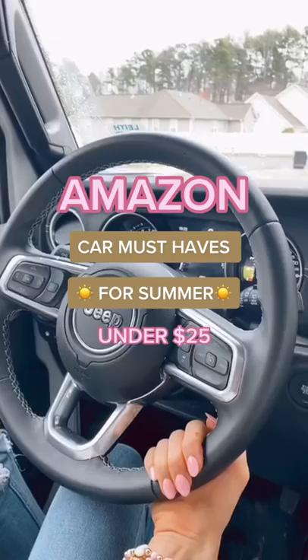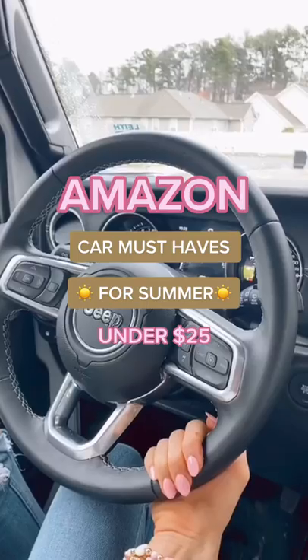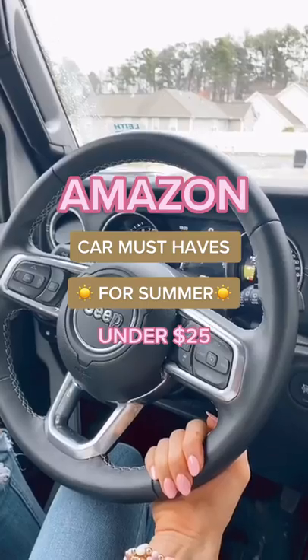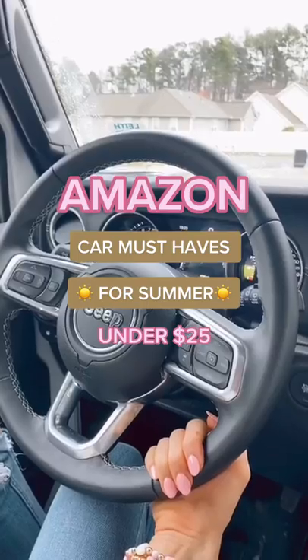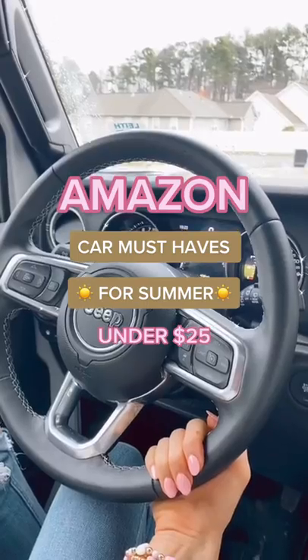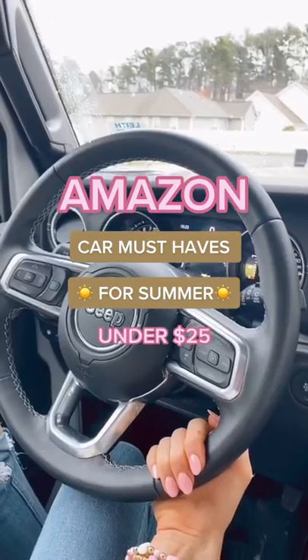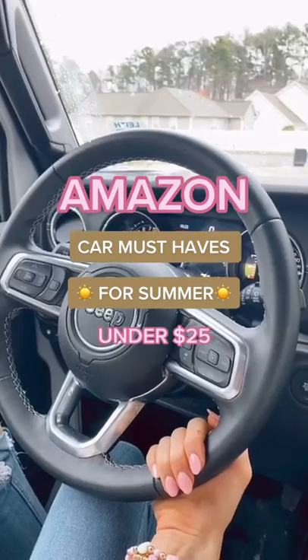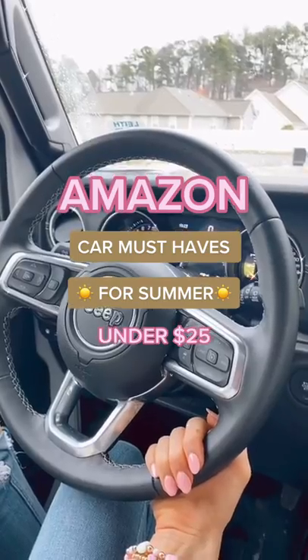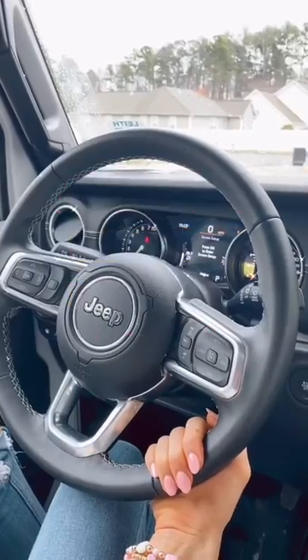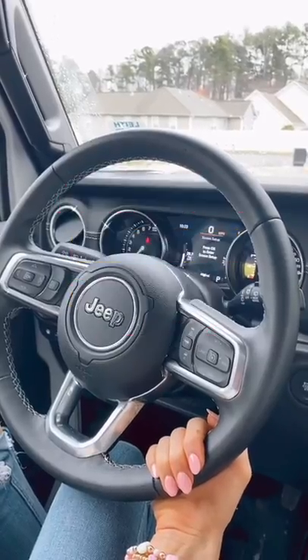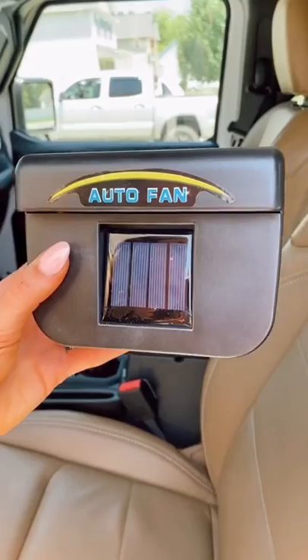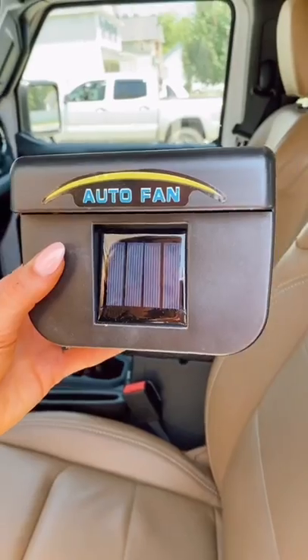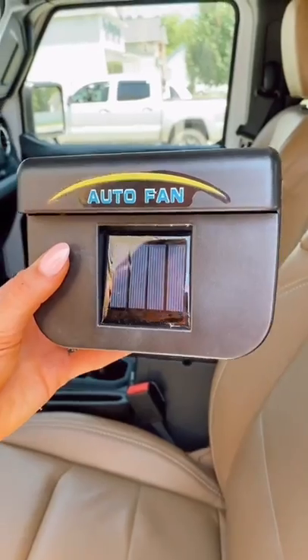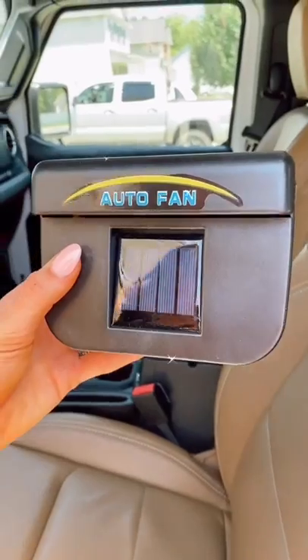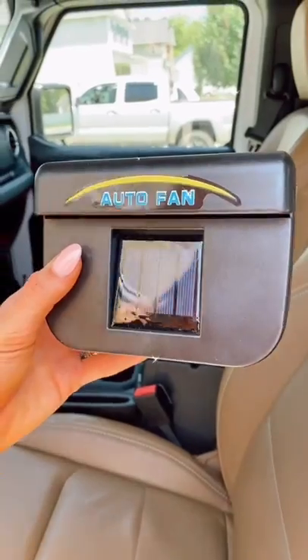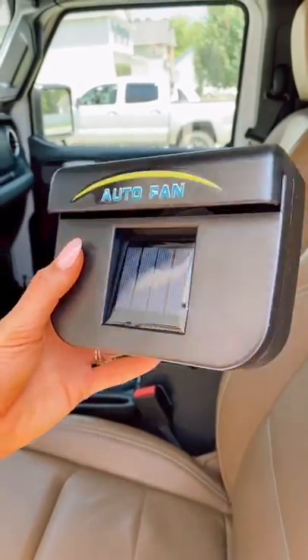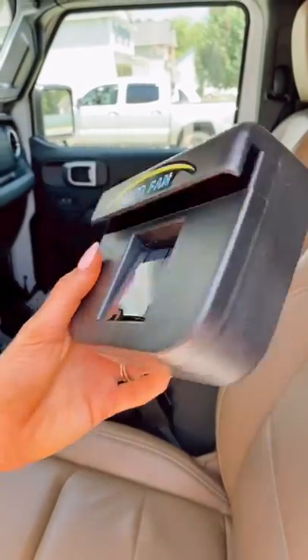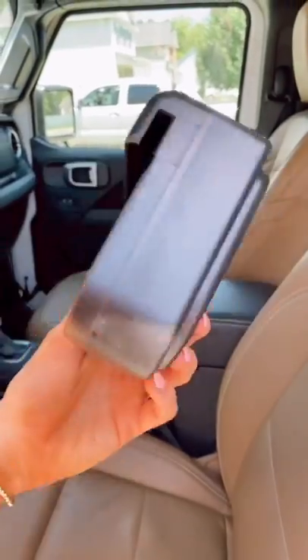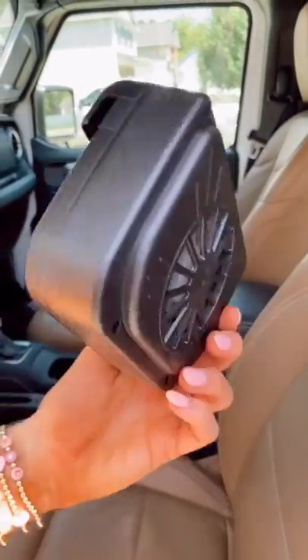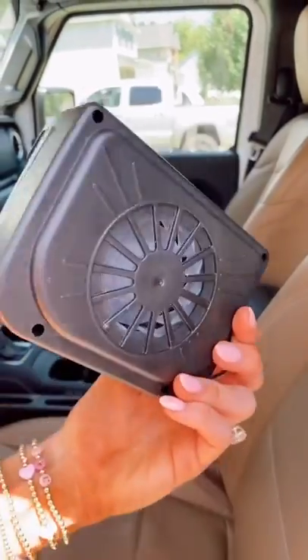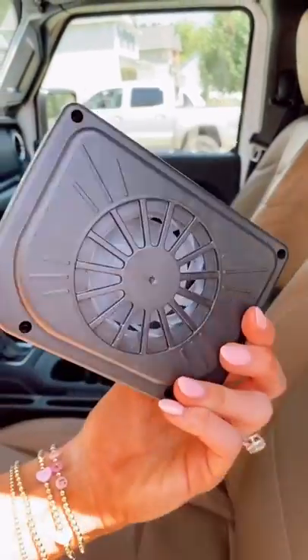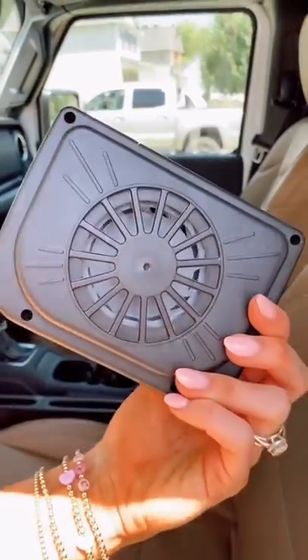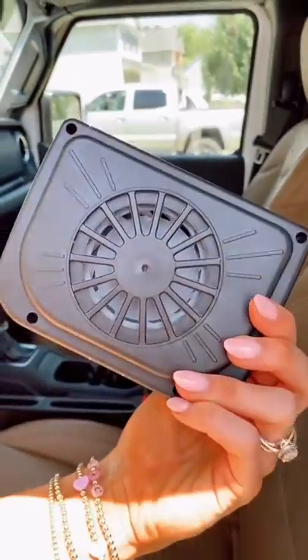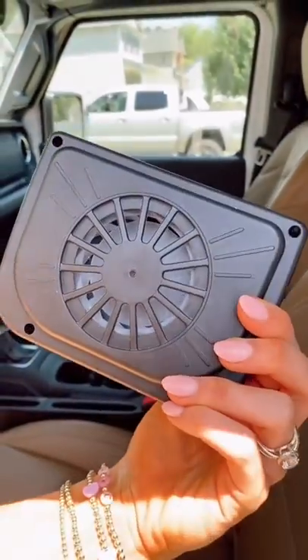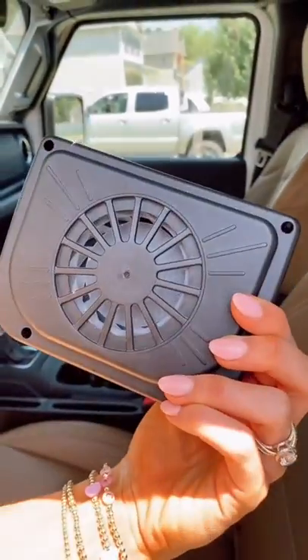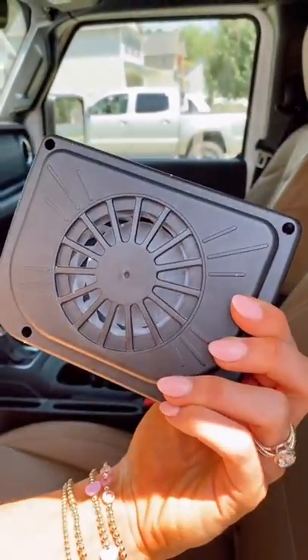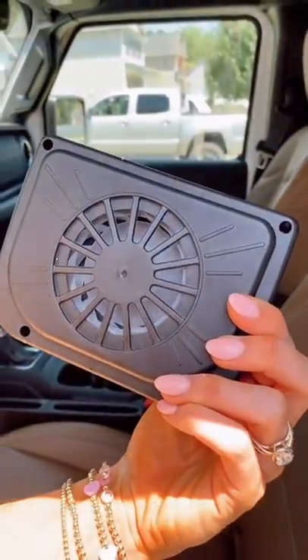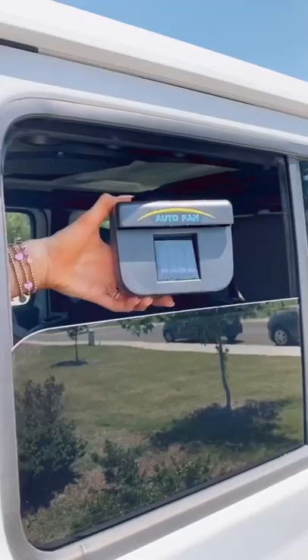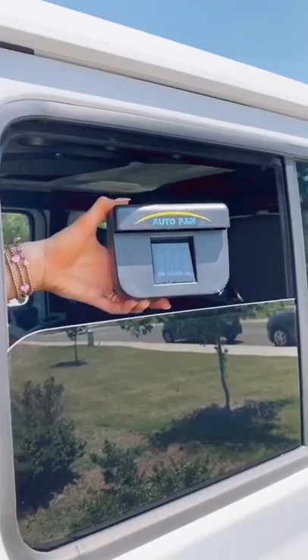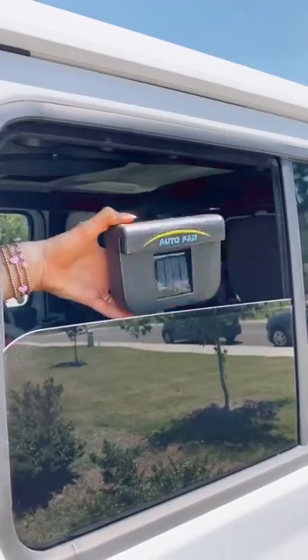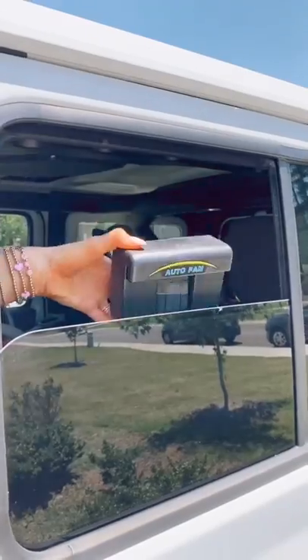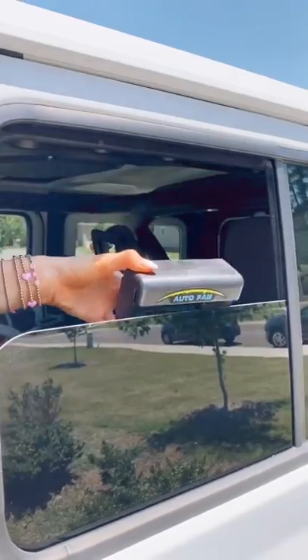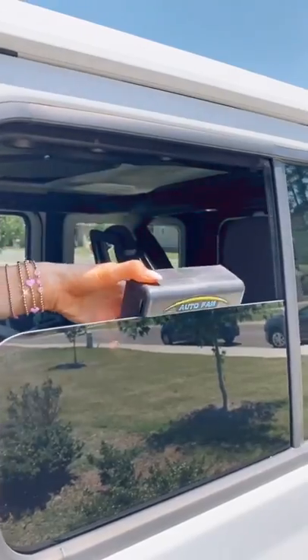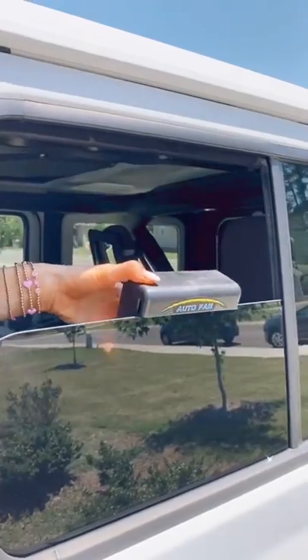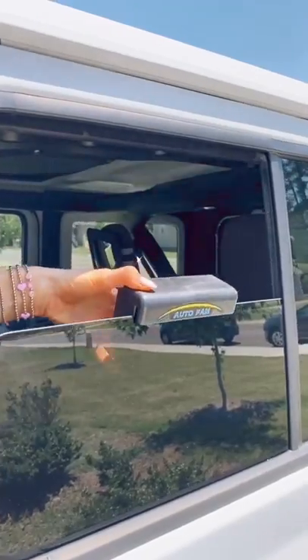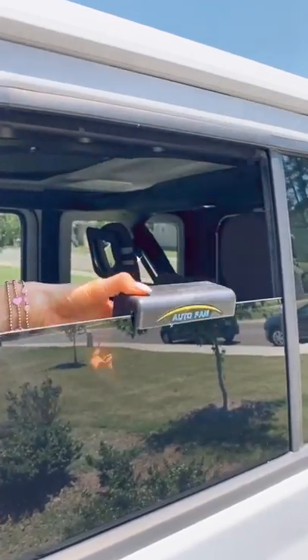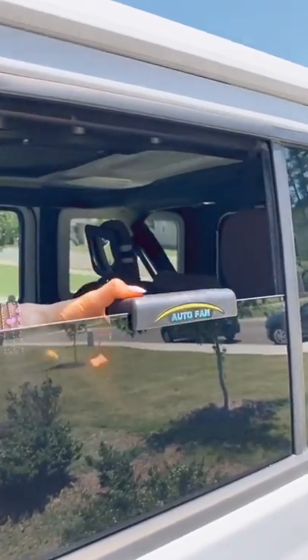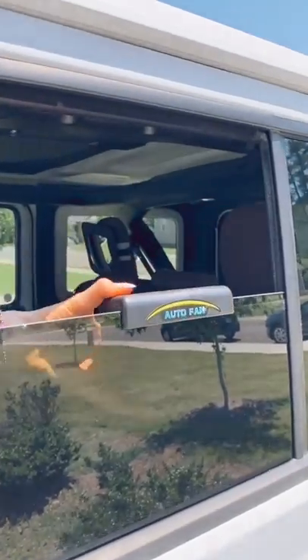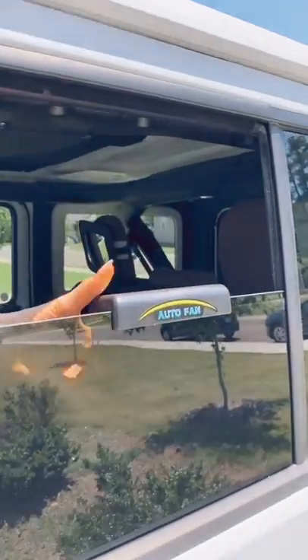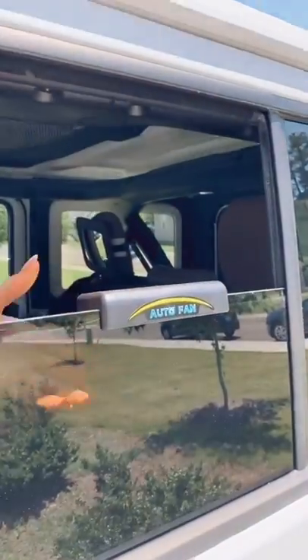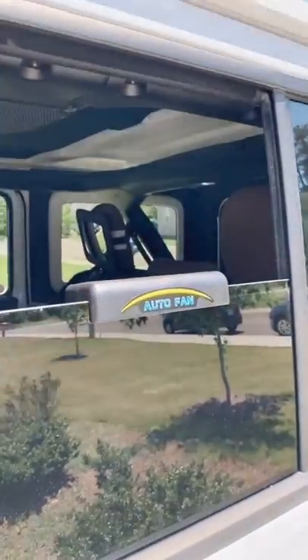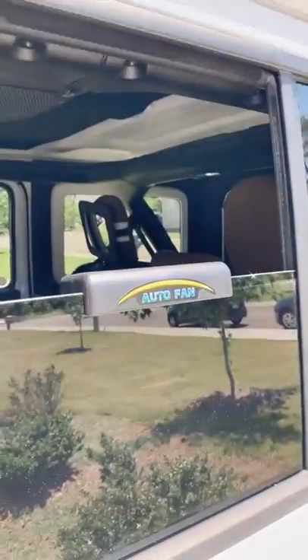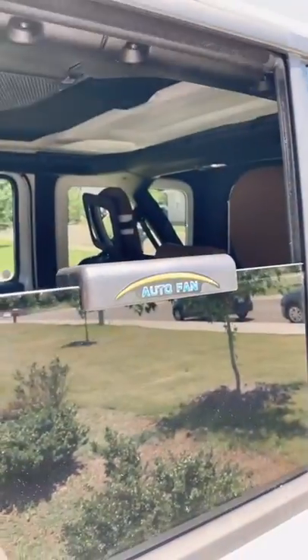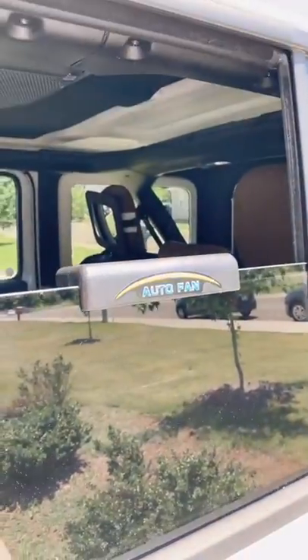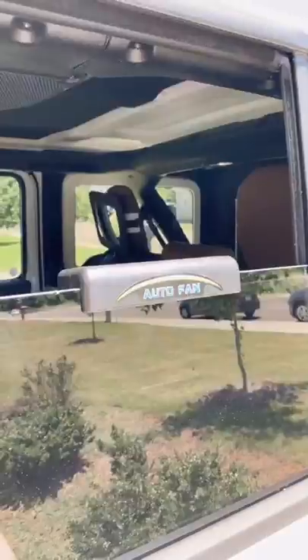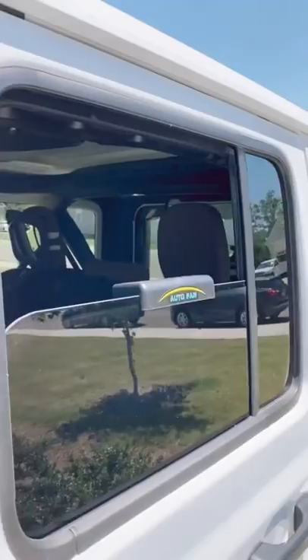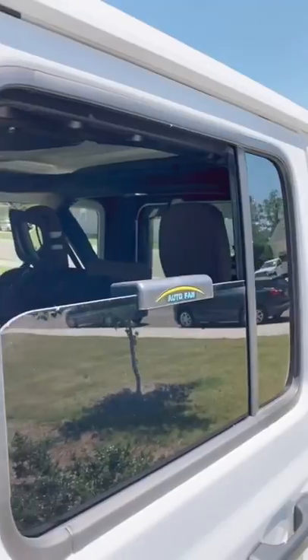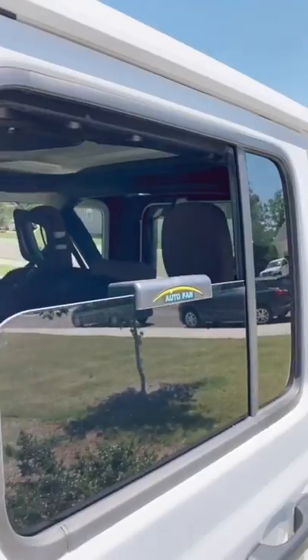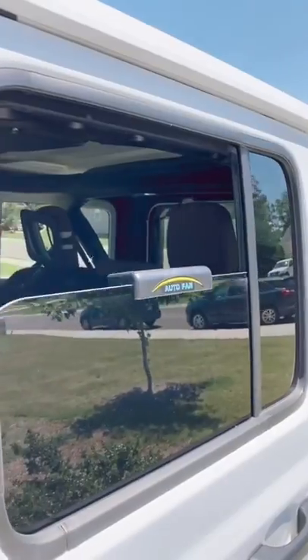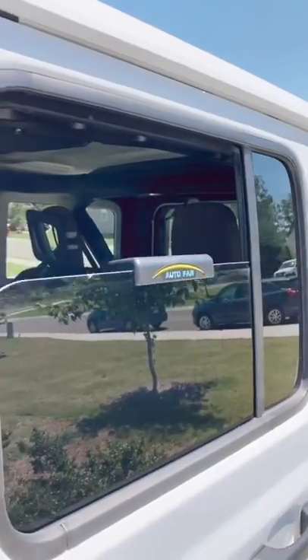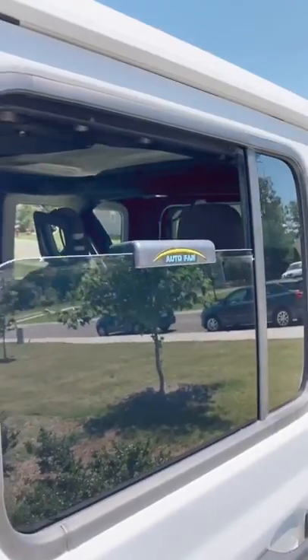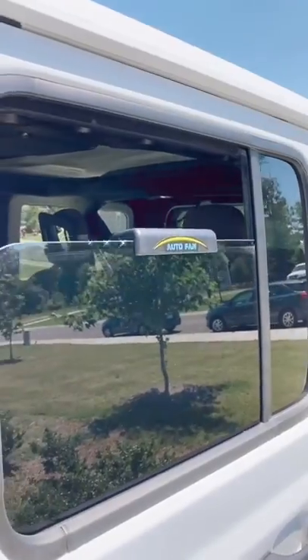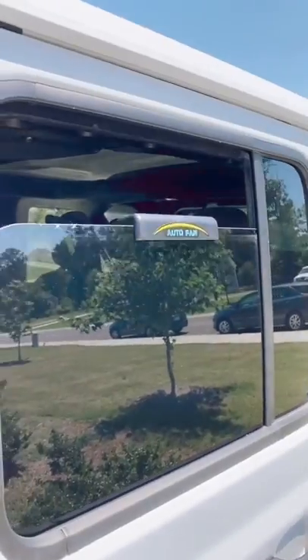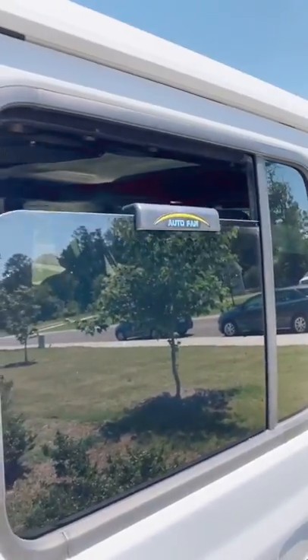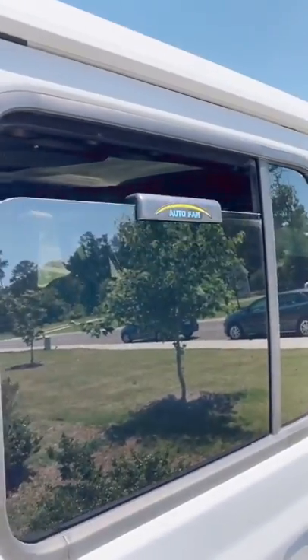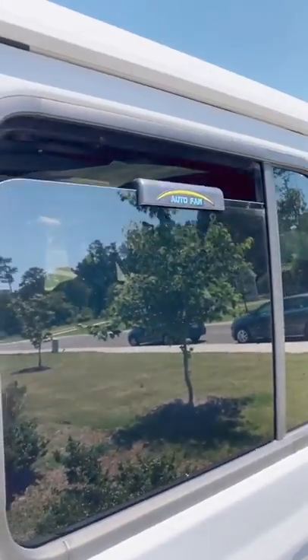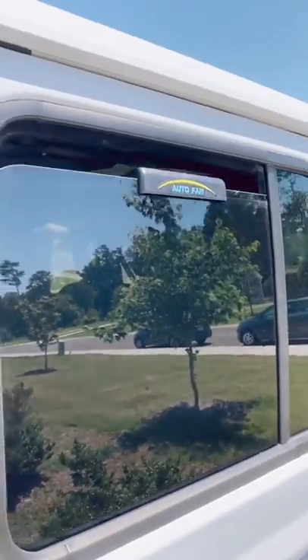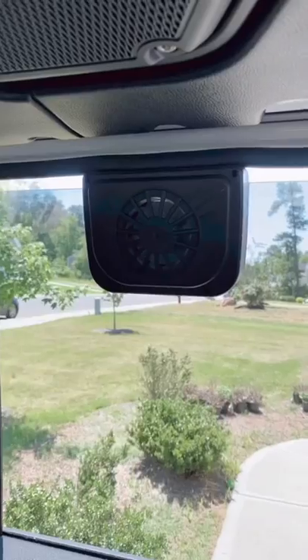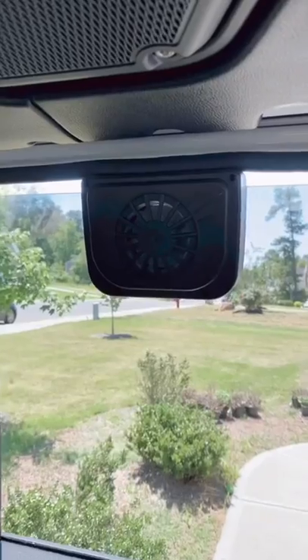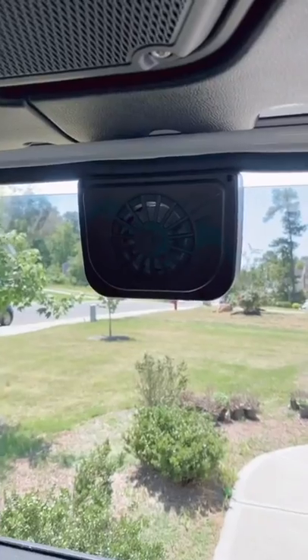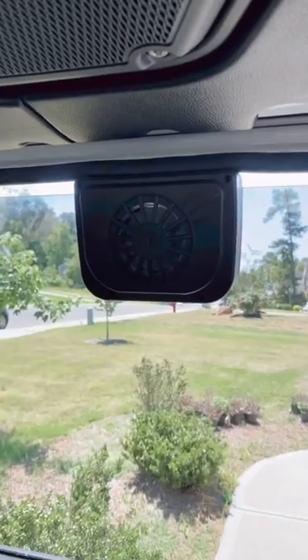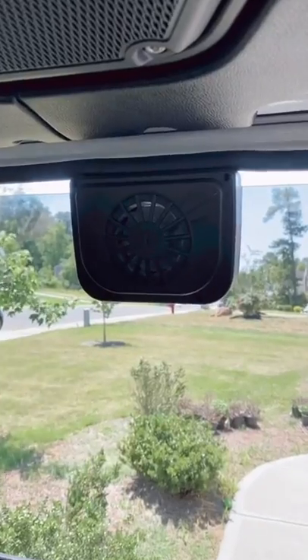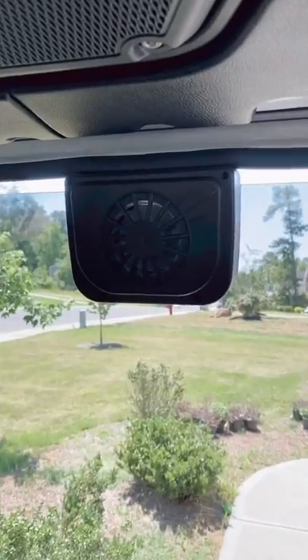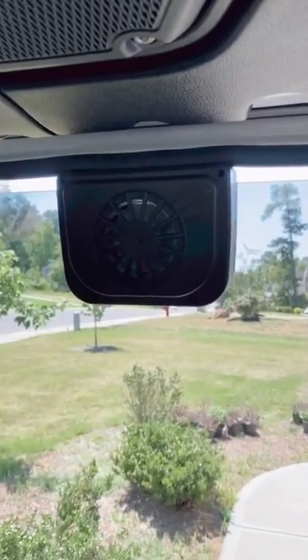Amazon Summer Favorites. This gadget is a solar-powered fan that attaches to your car window and extracts the hot air from the inside to help cool the interior of your car.